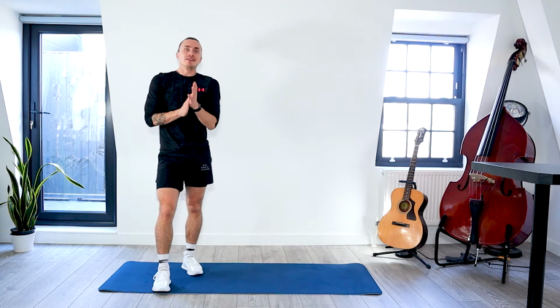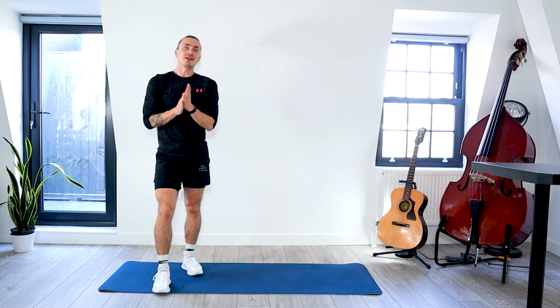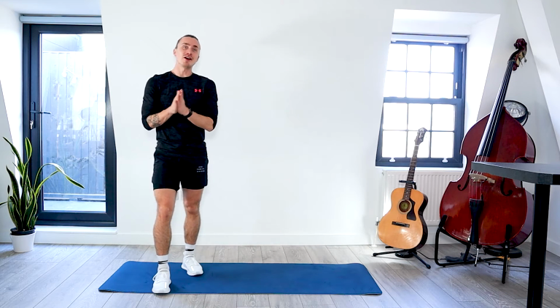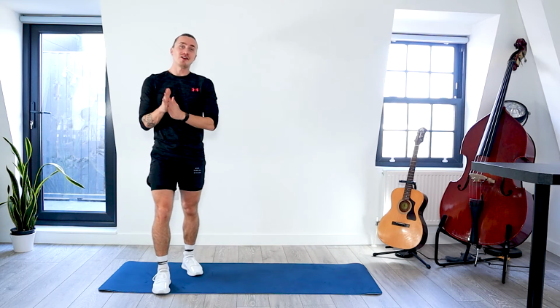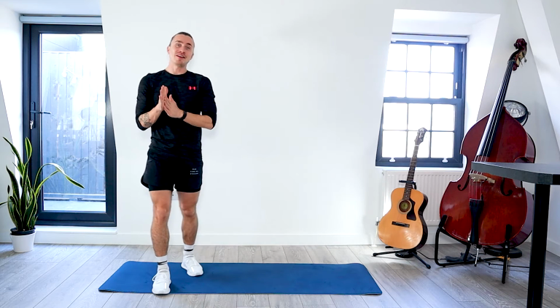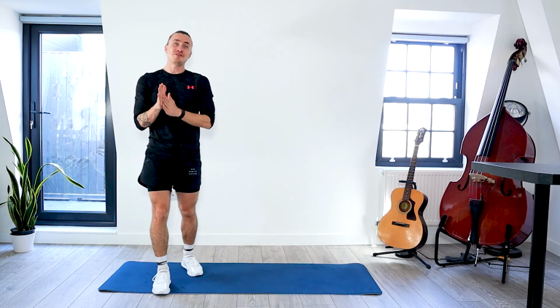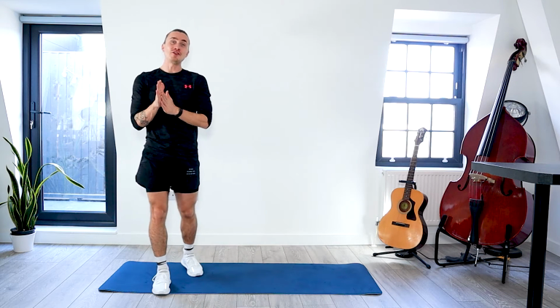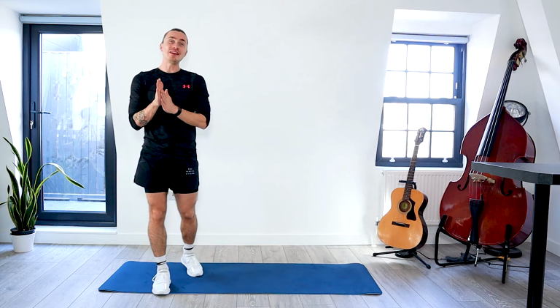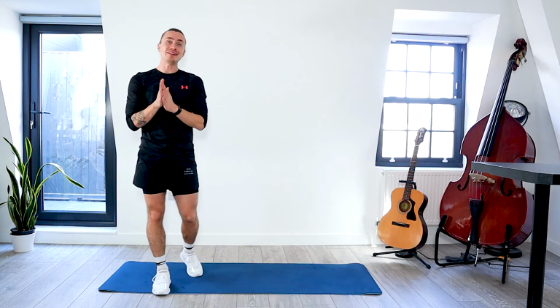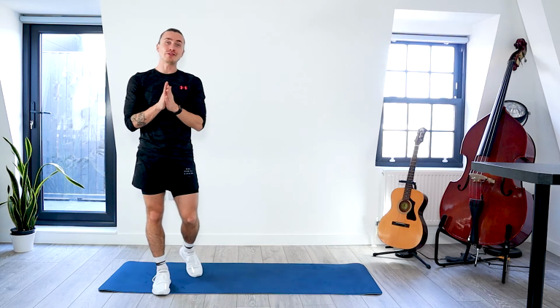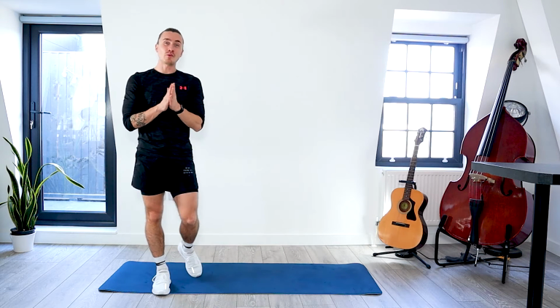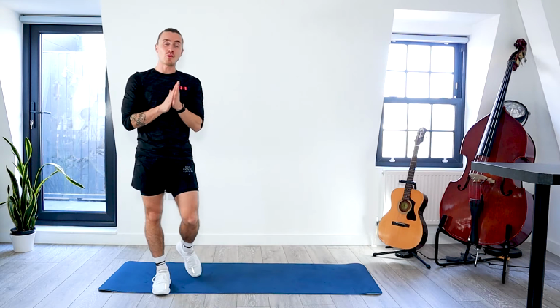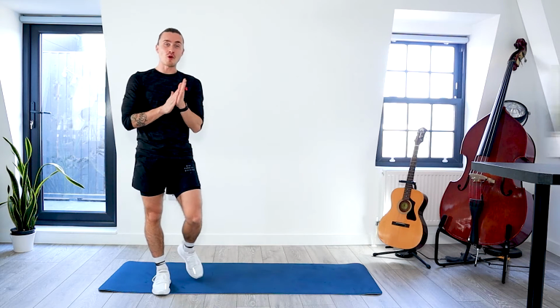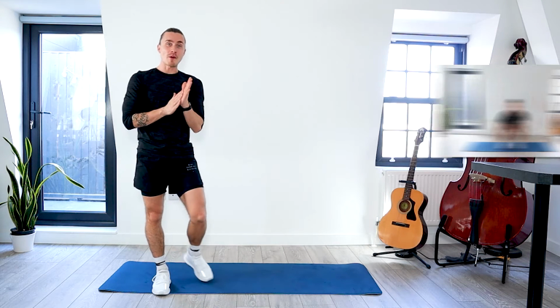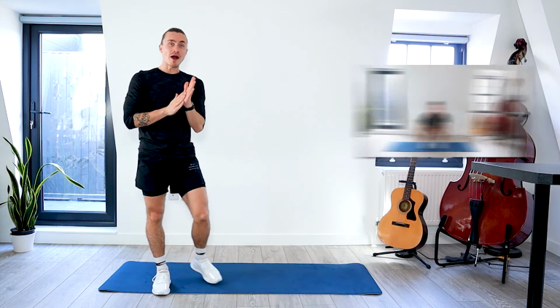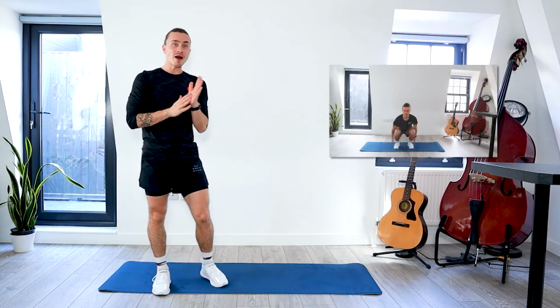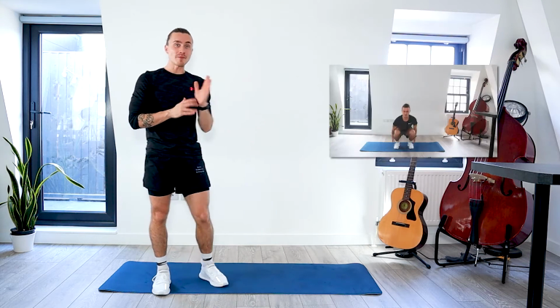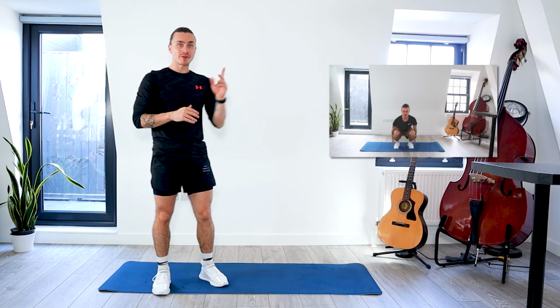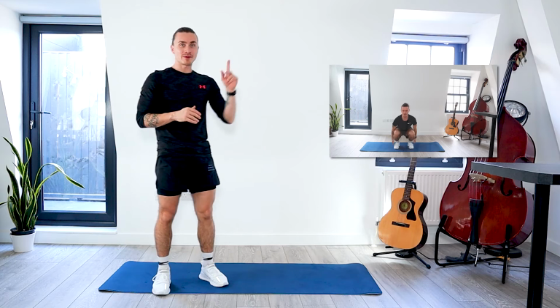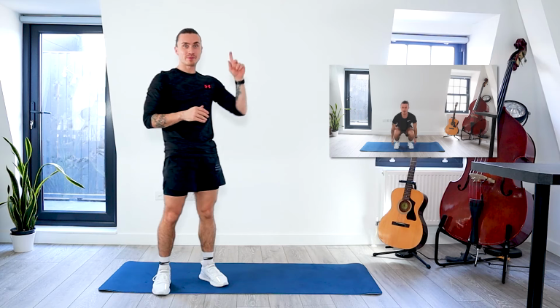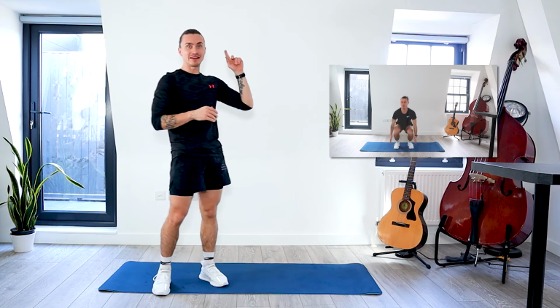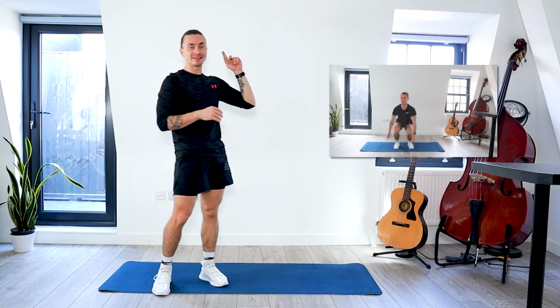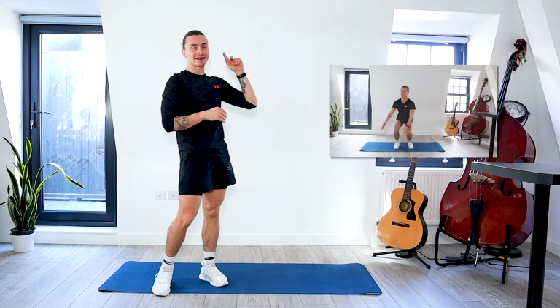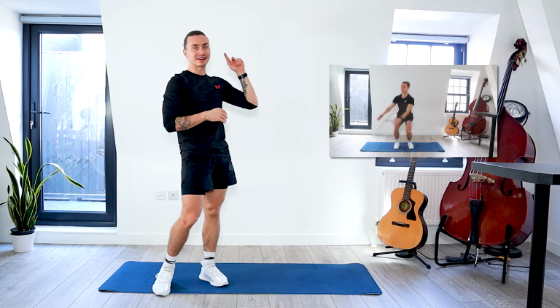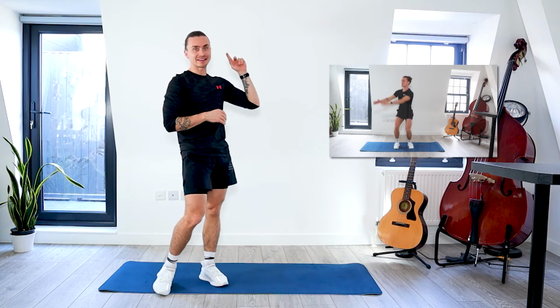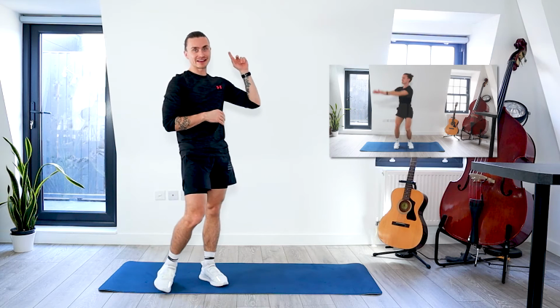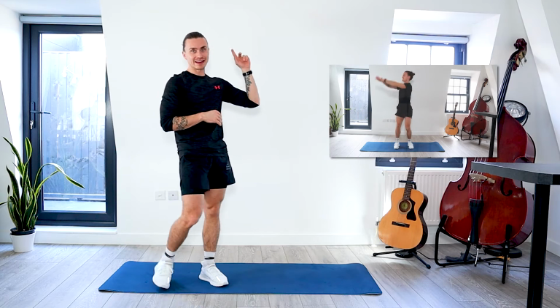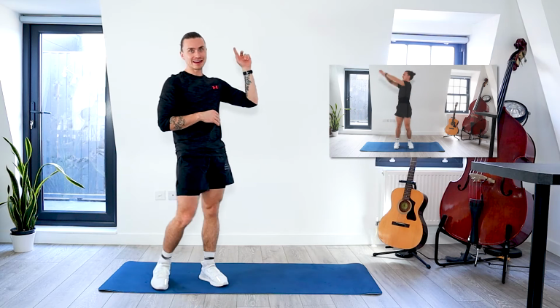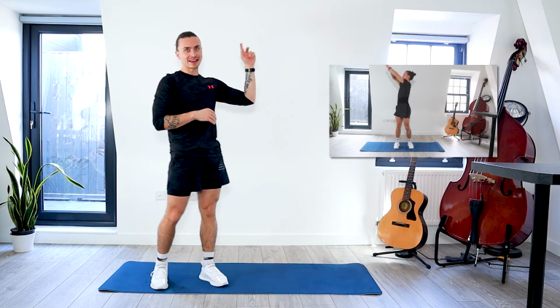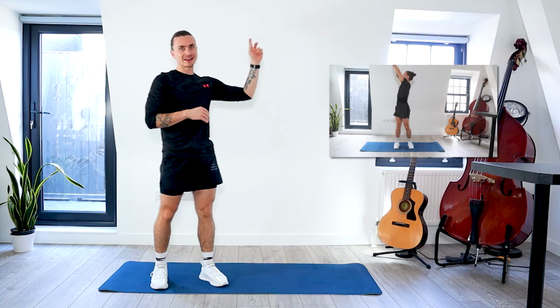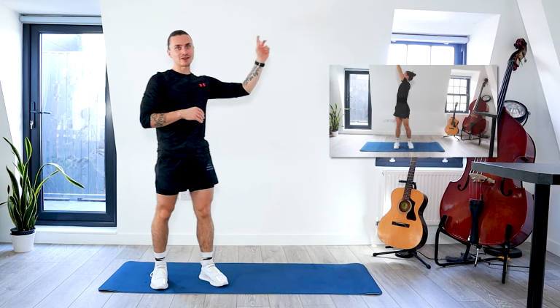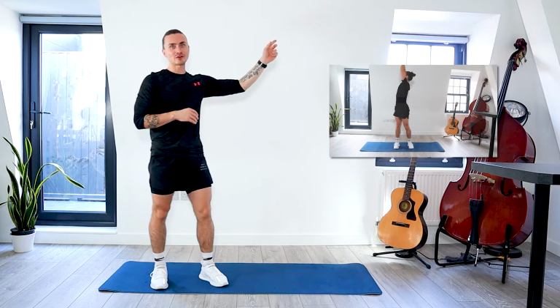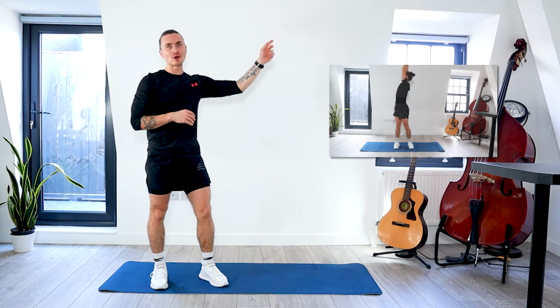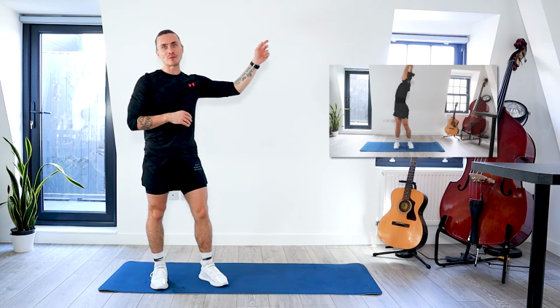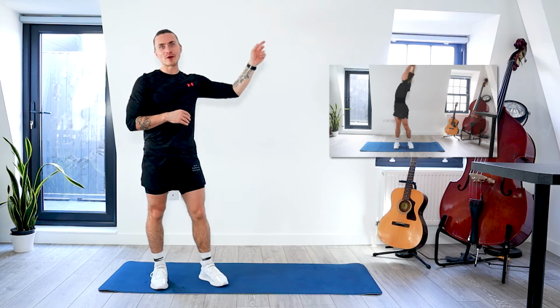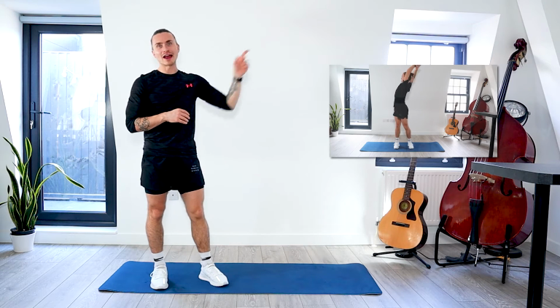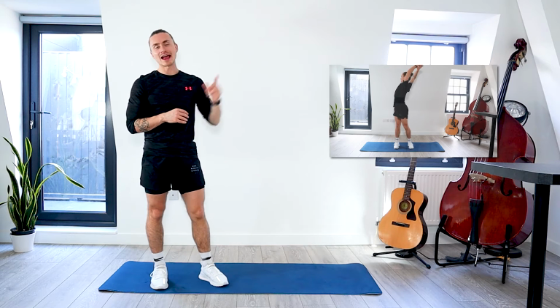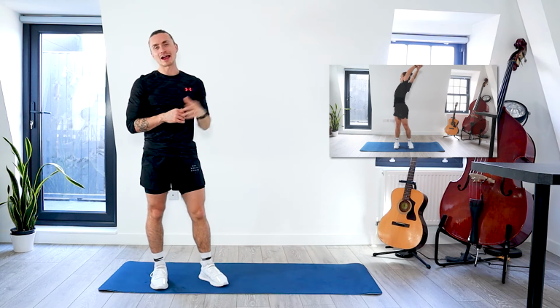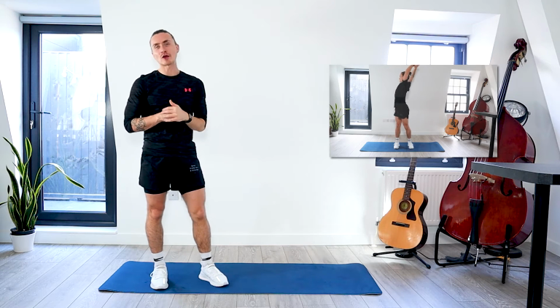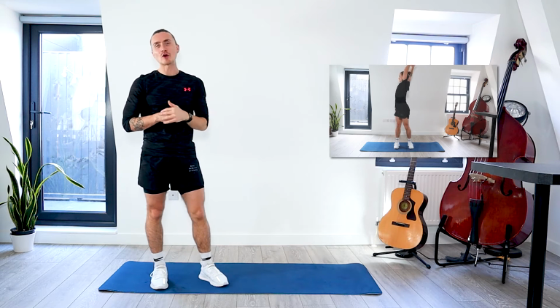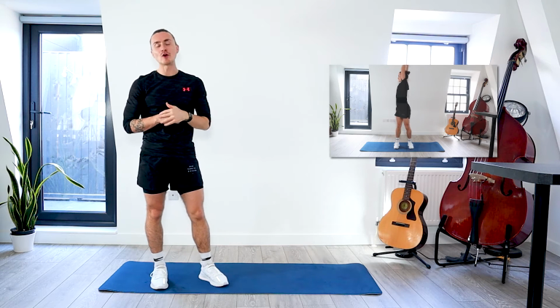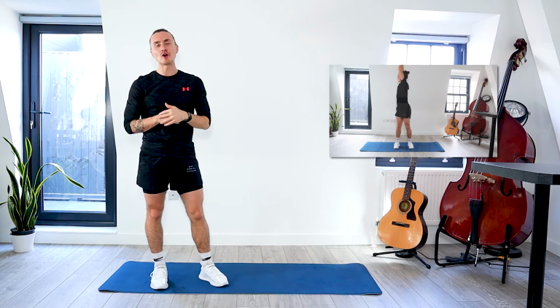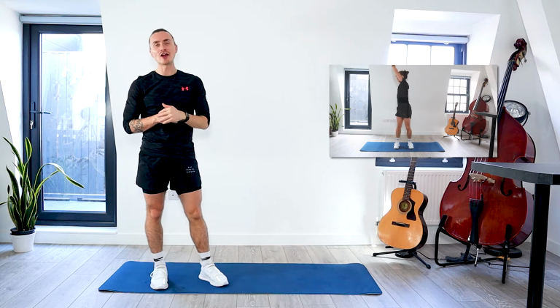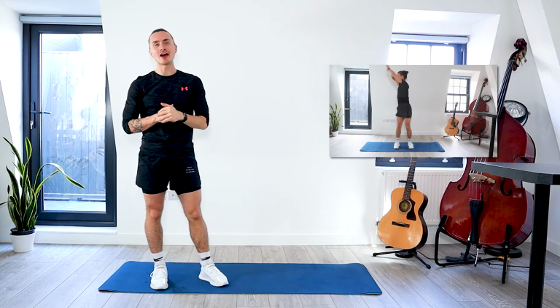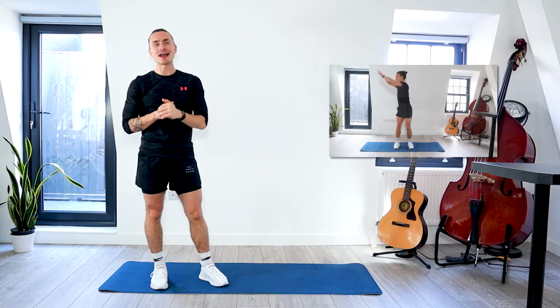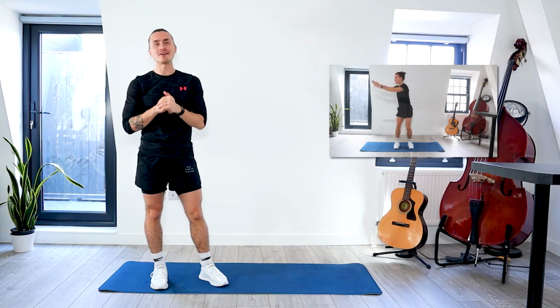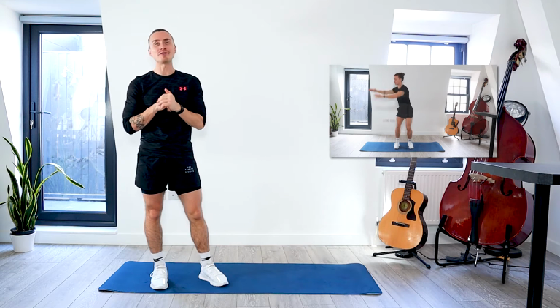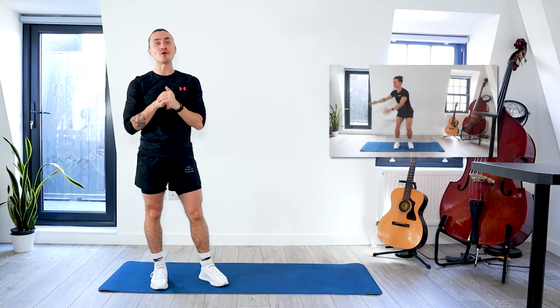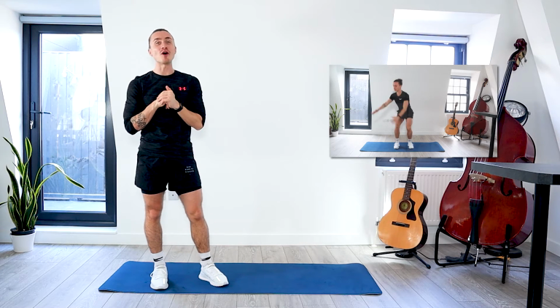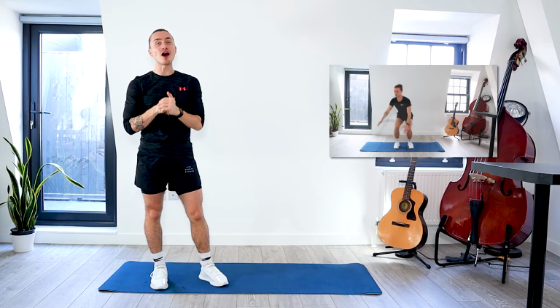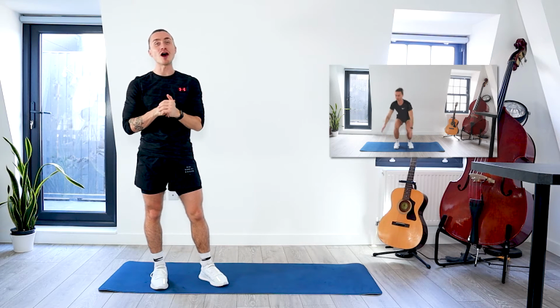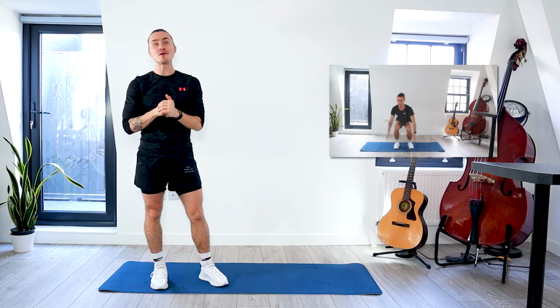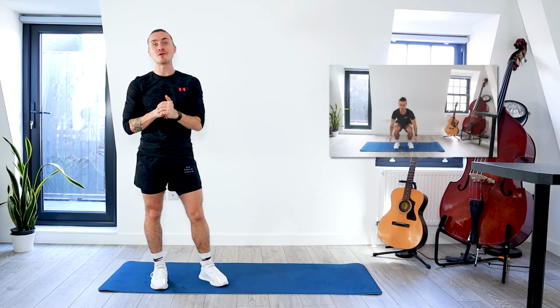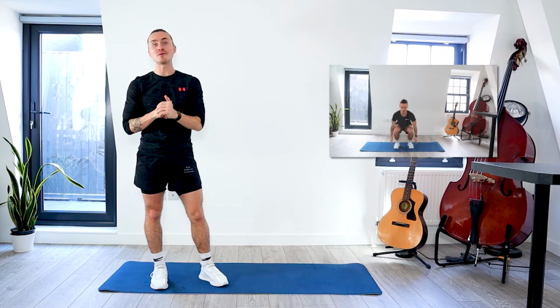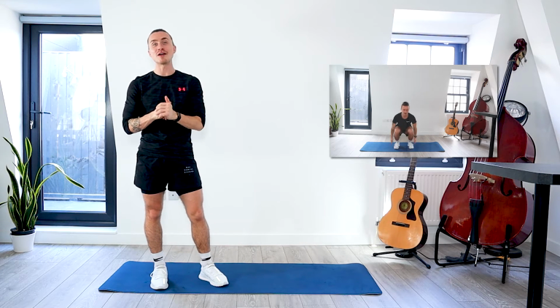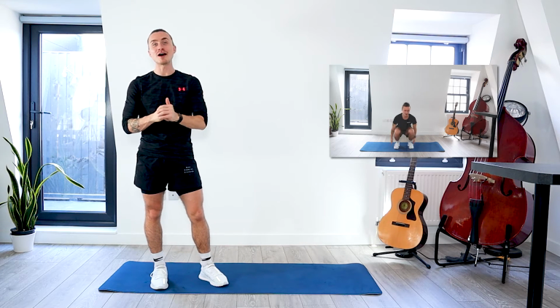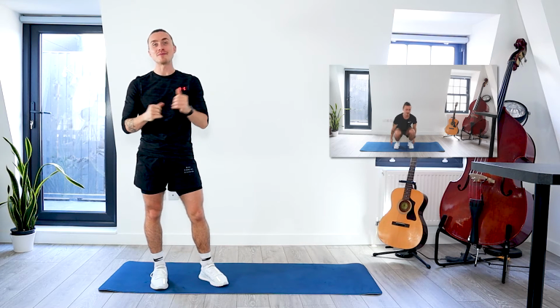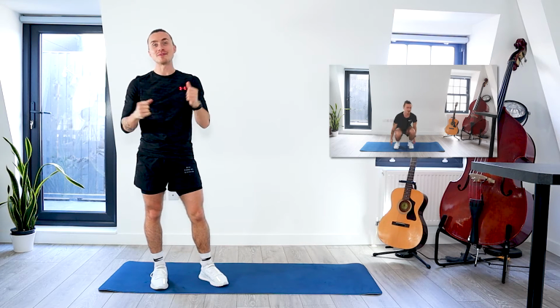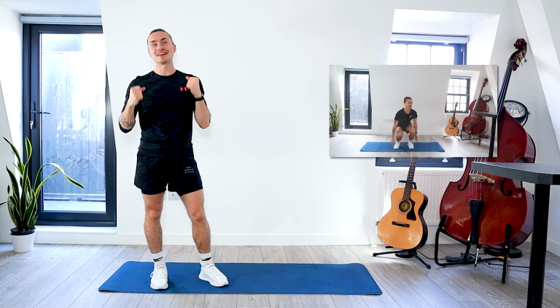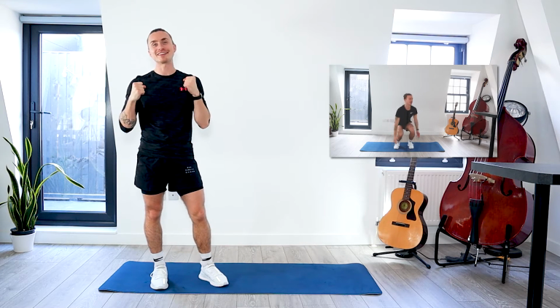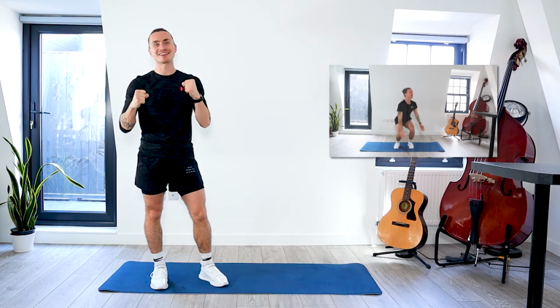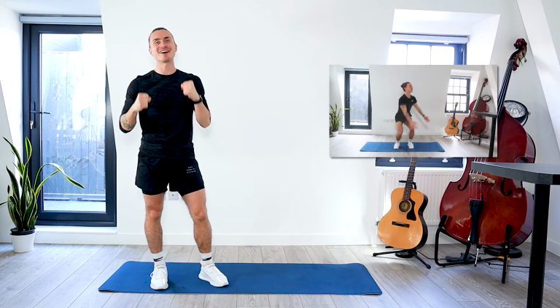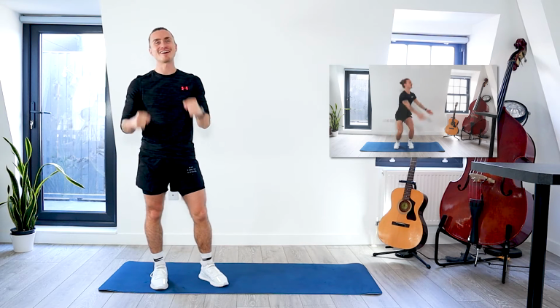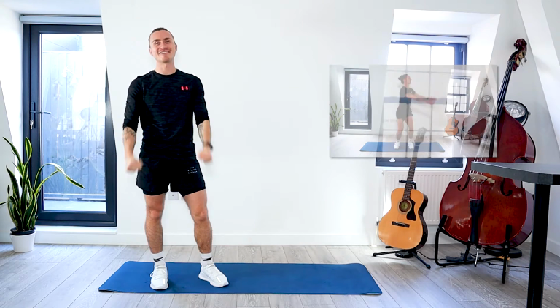So if you need to warm up, please click the link in the top right-hand corner. And if you are warmed up, let's go.